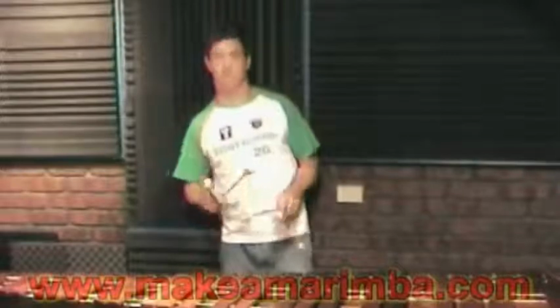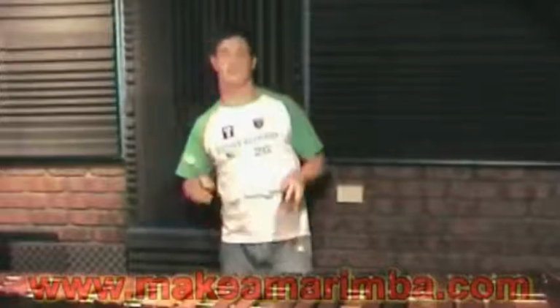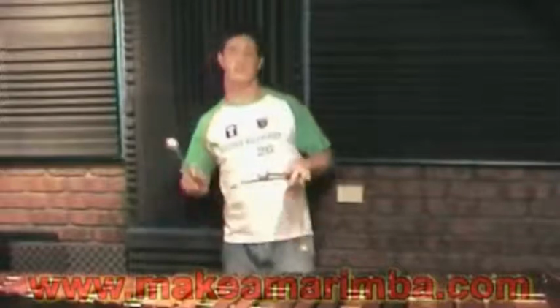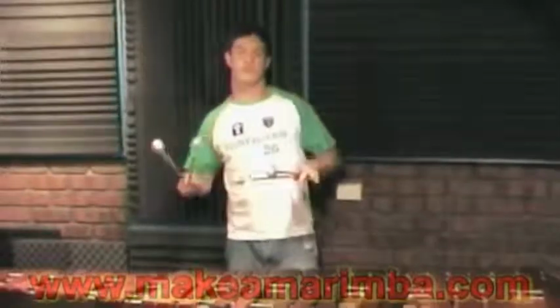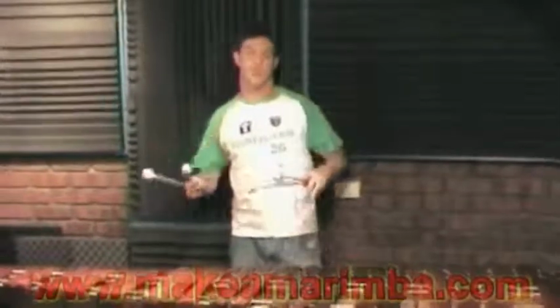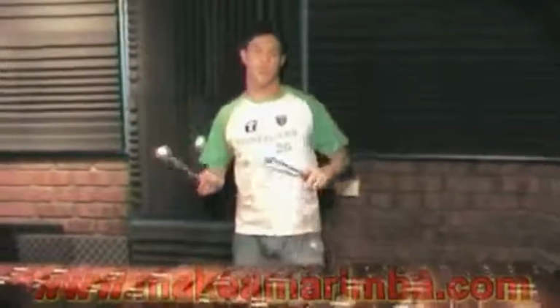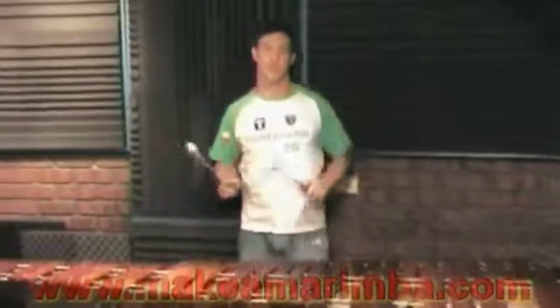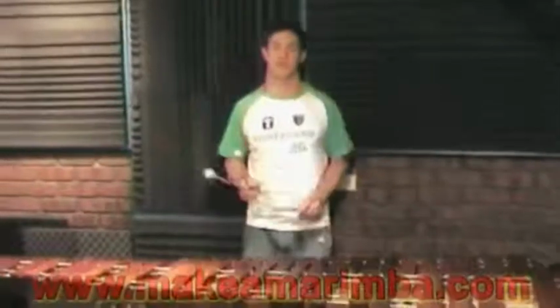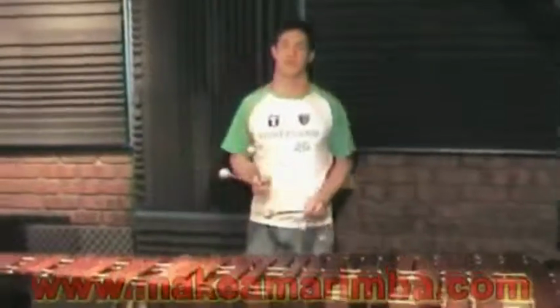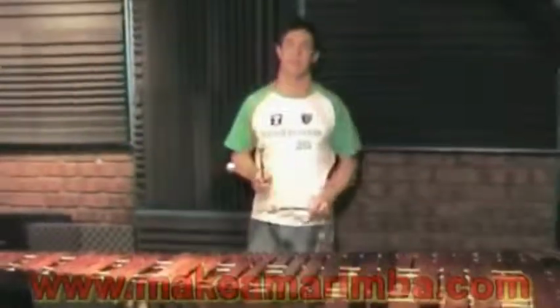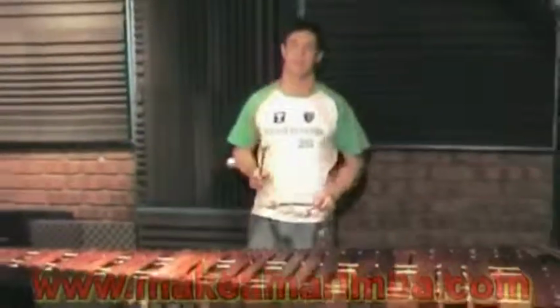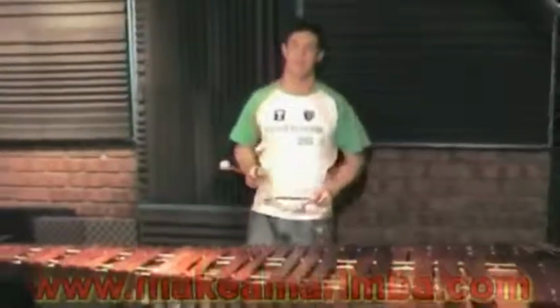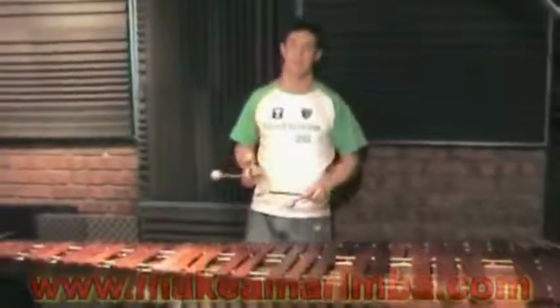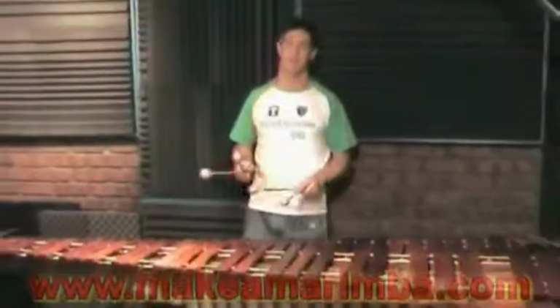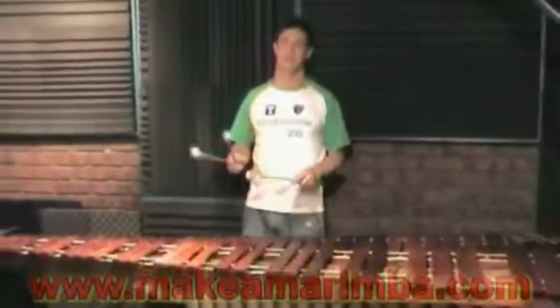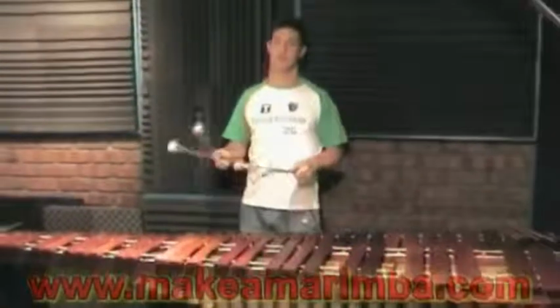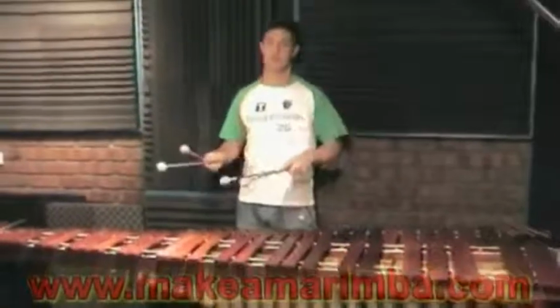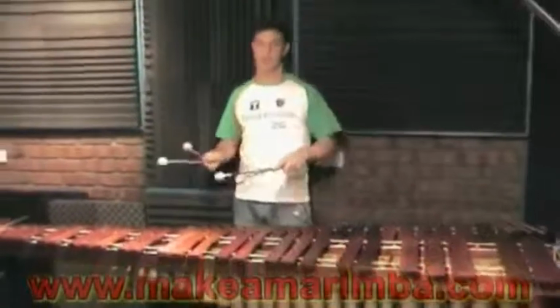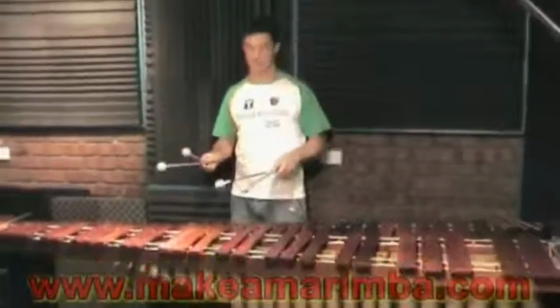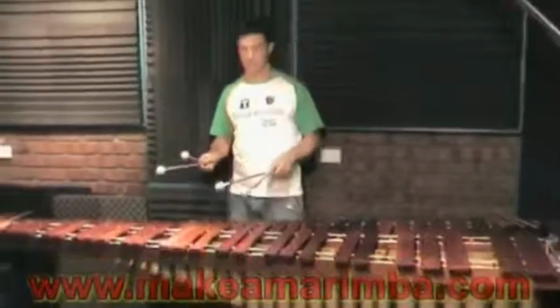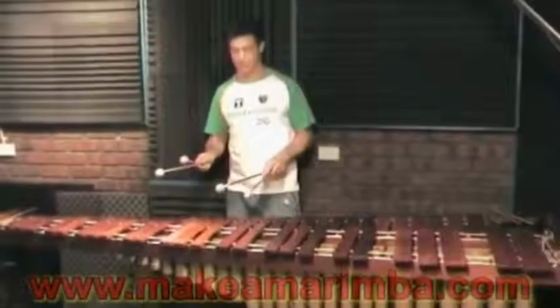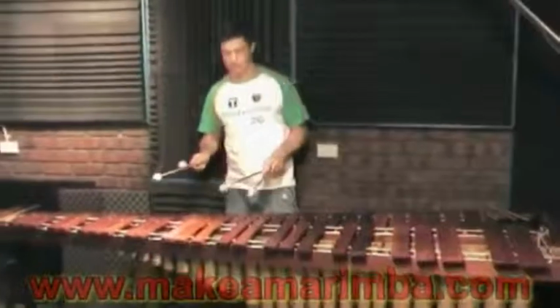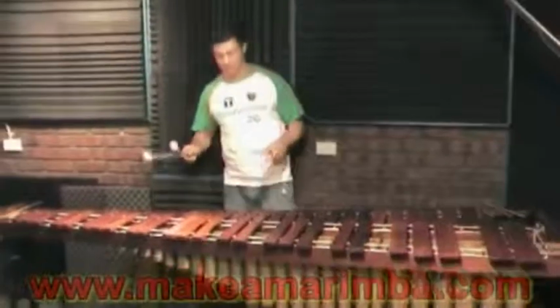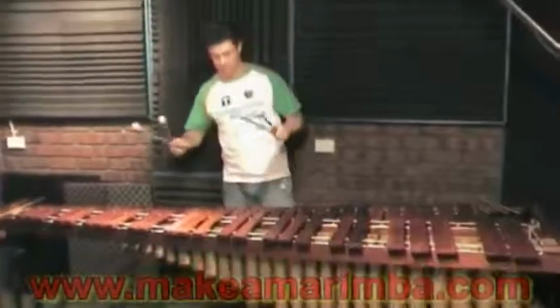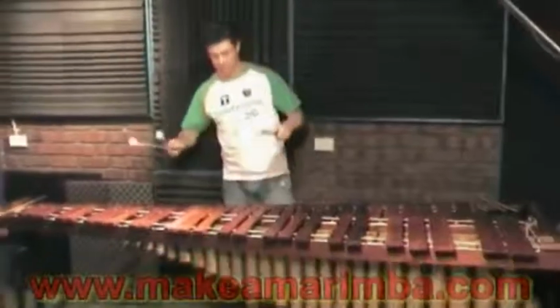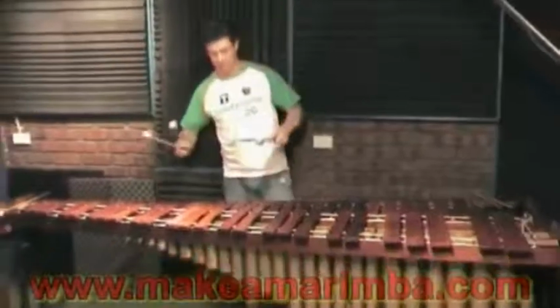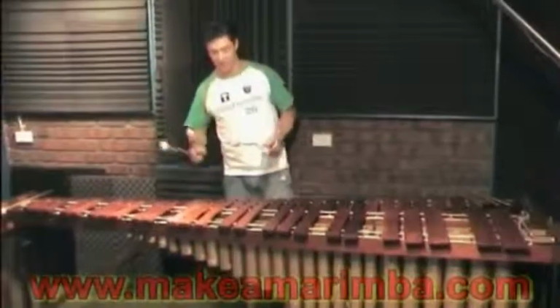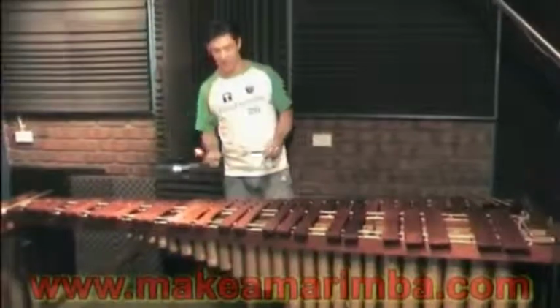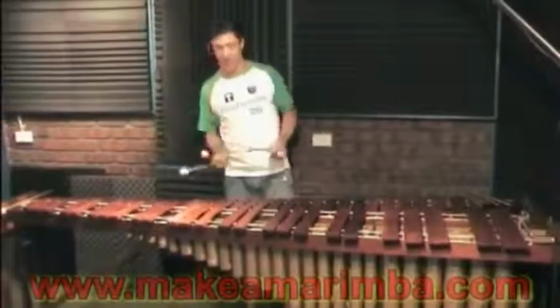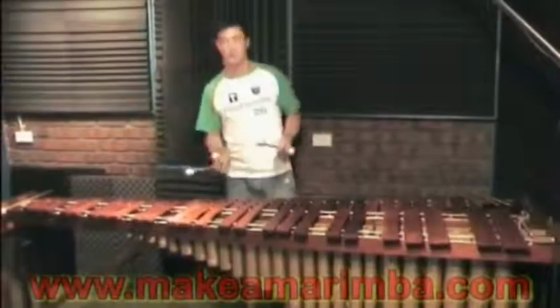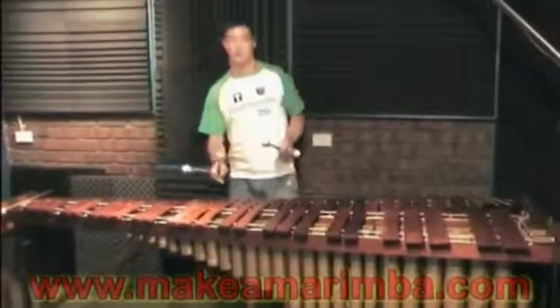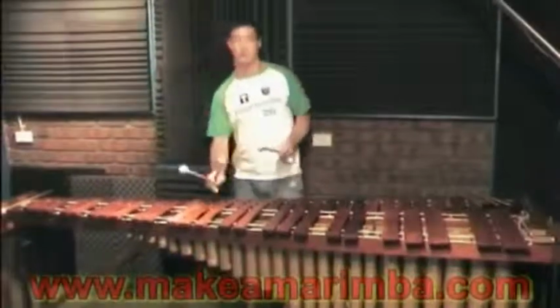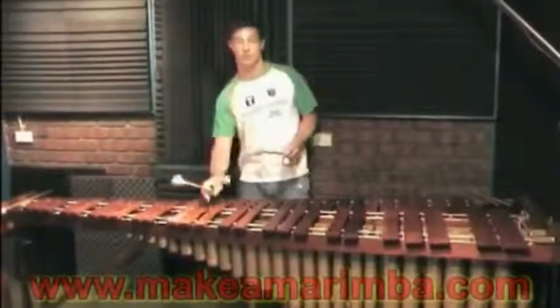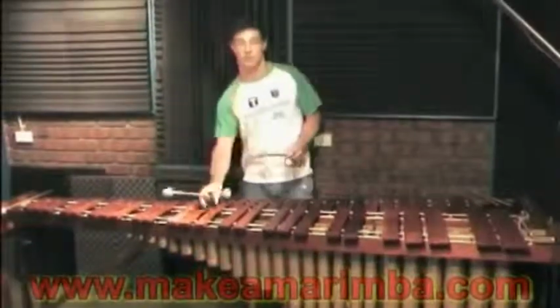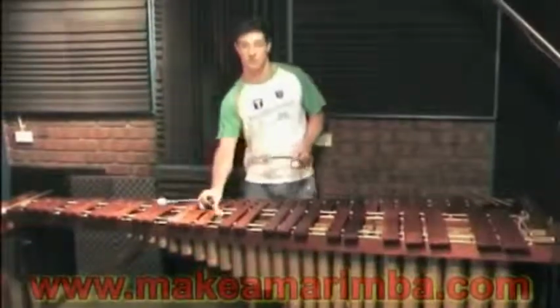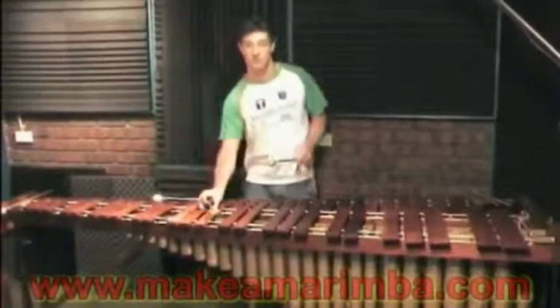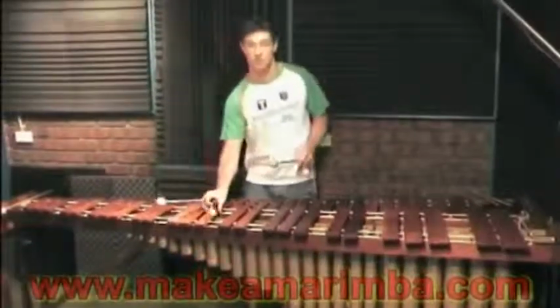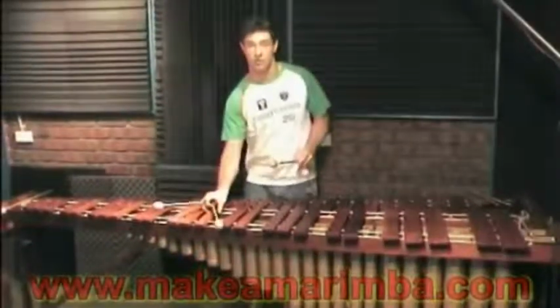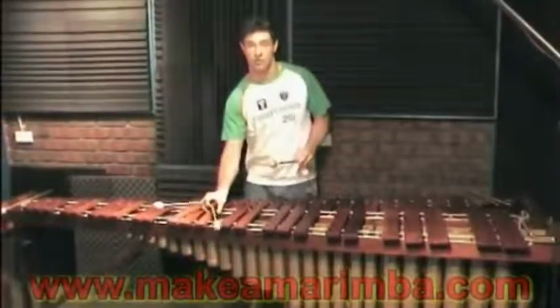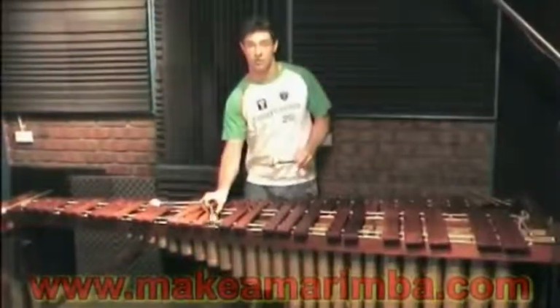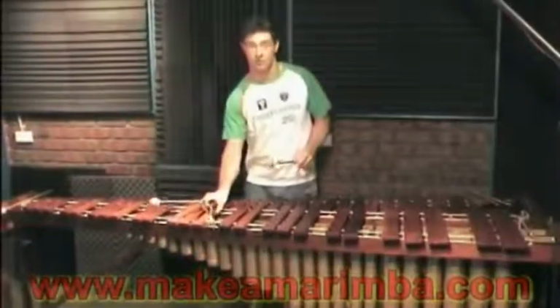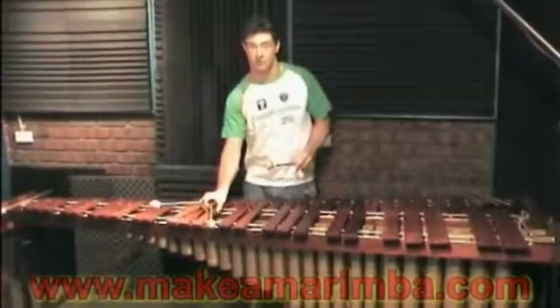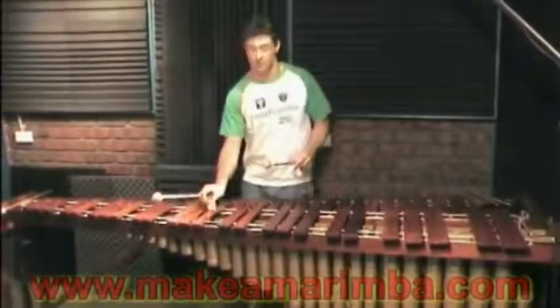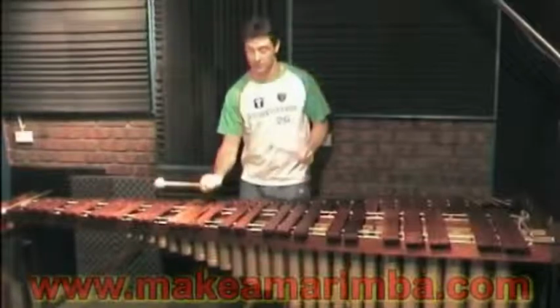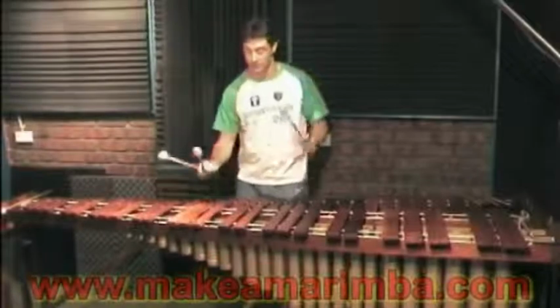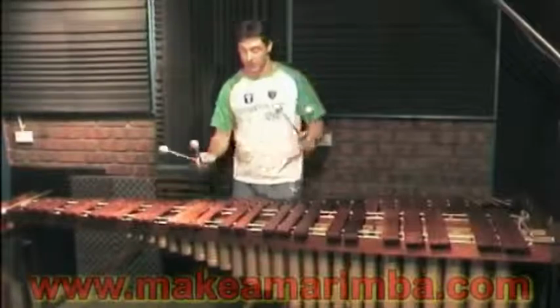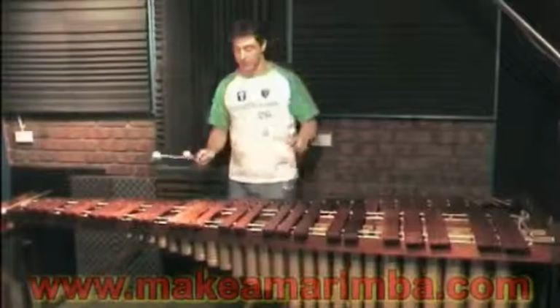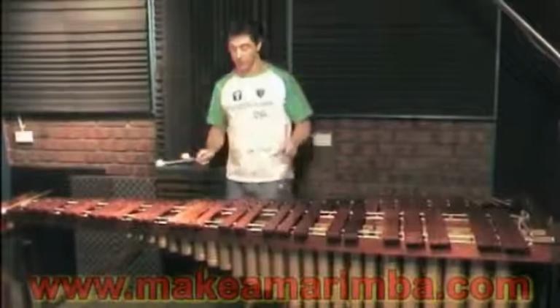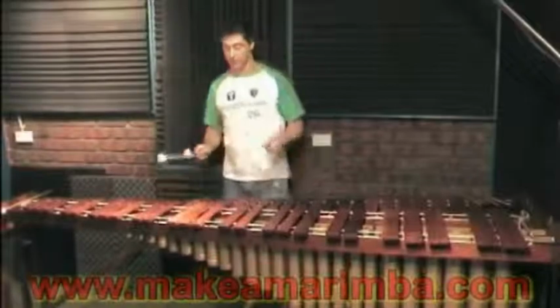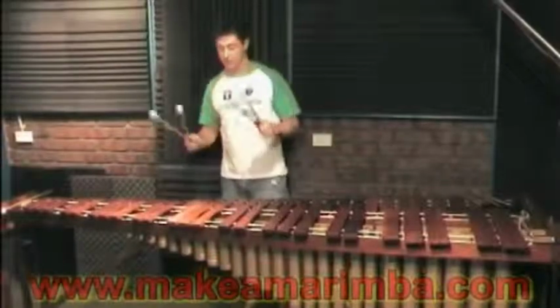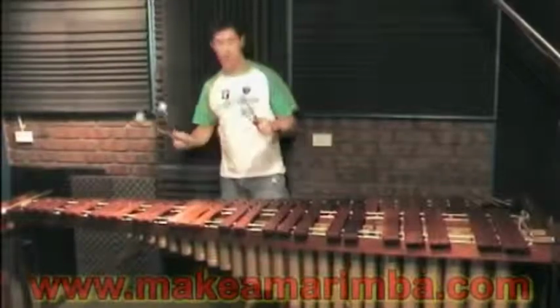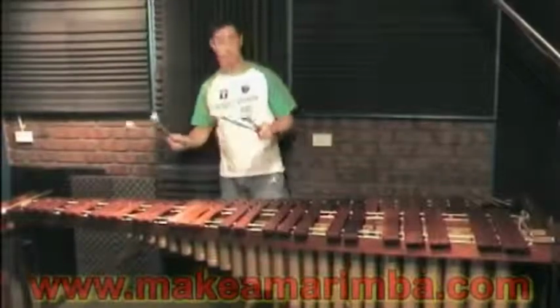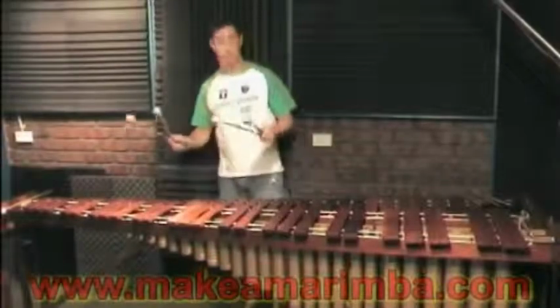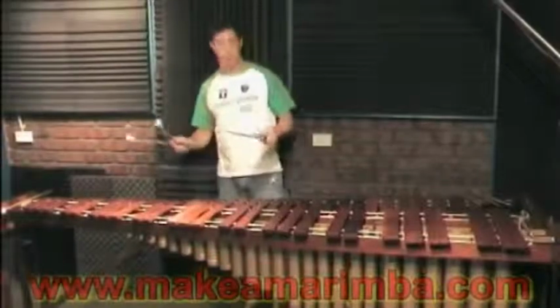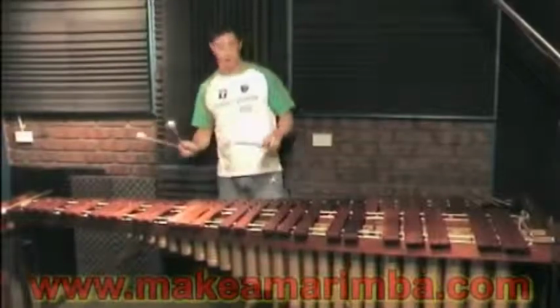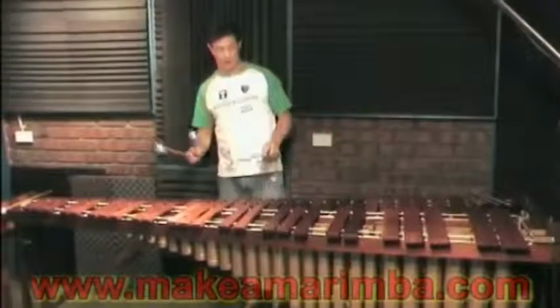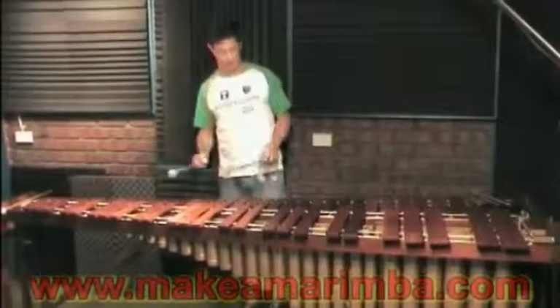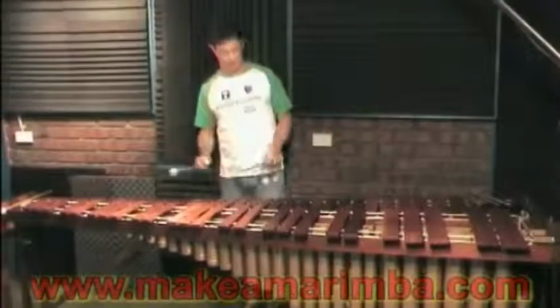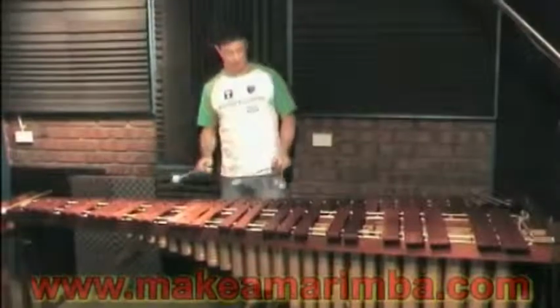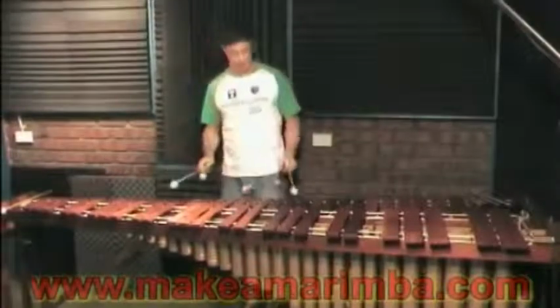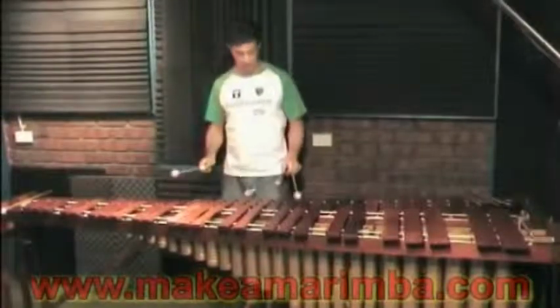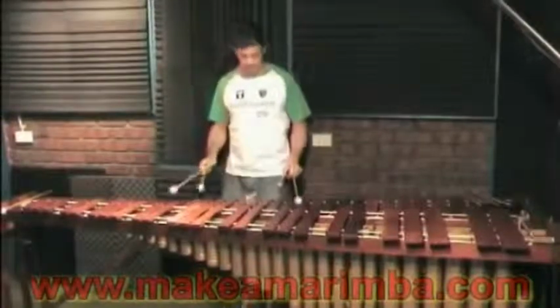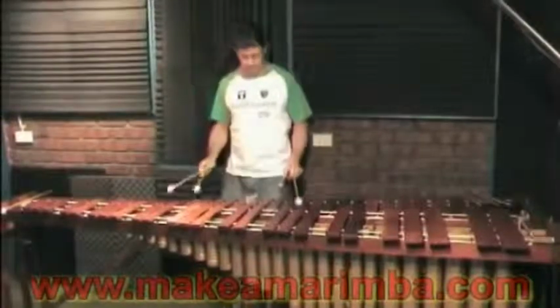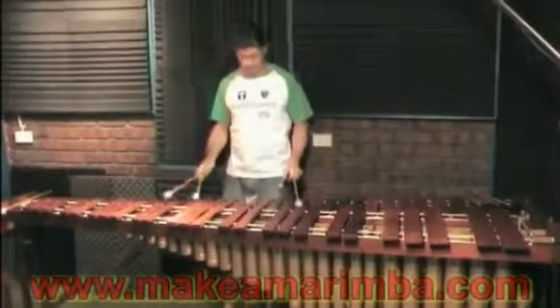This is a fully professional five octave marimba — the five octave version of the instrument. Sounds nice and bright up in the top end.